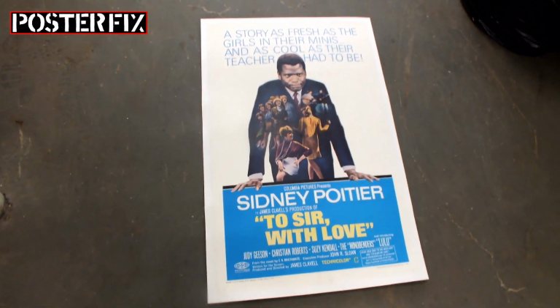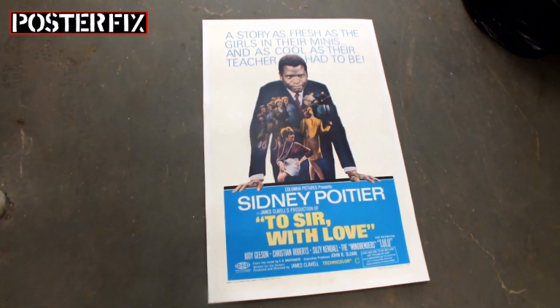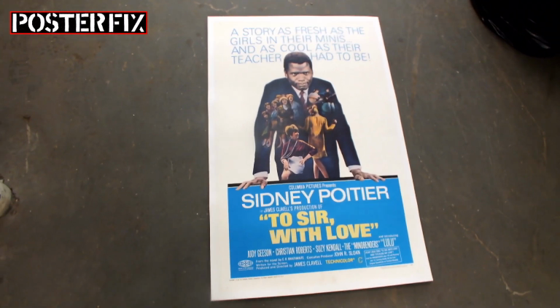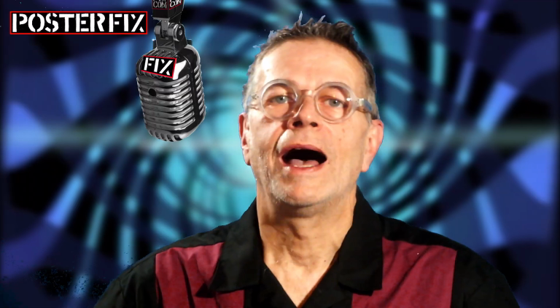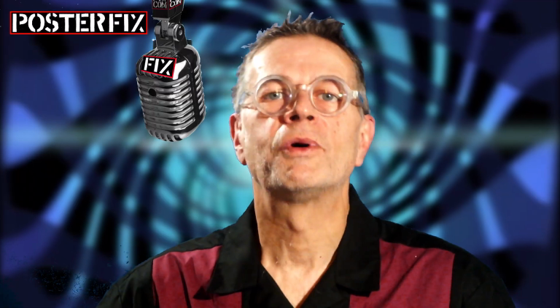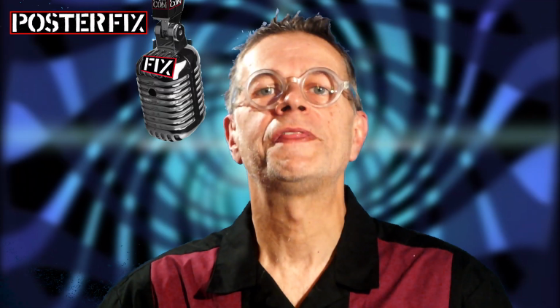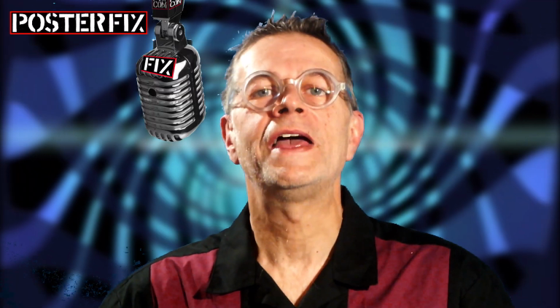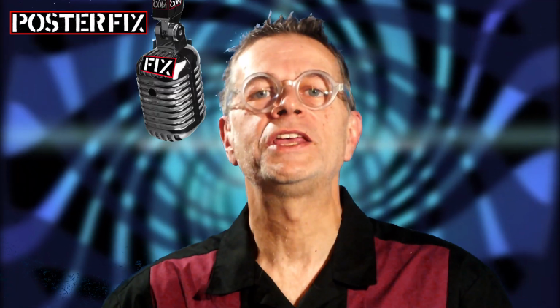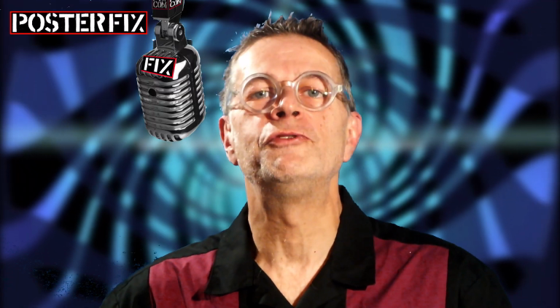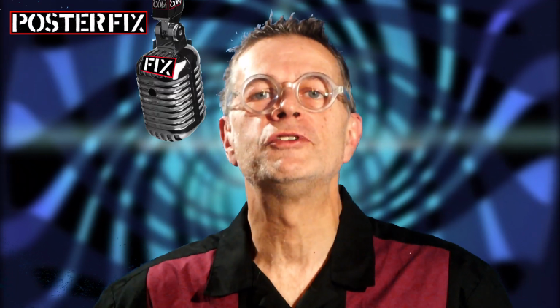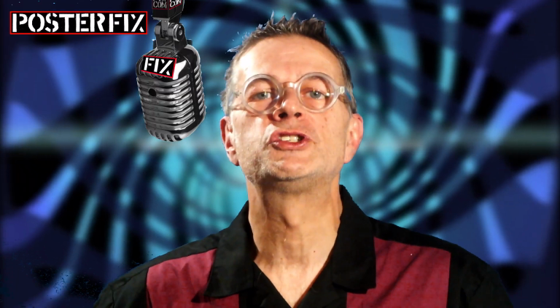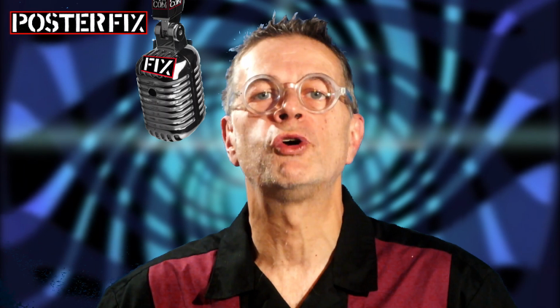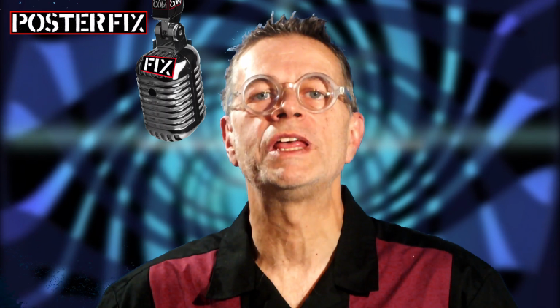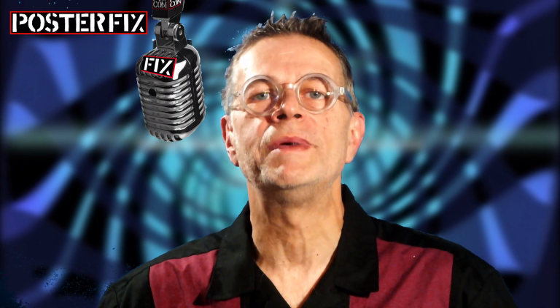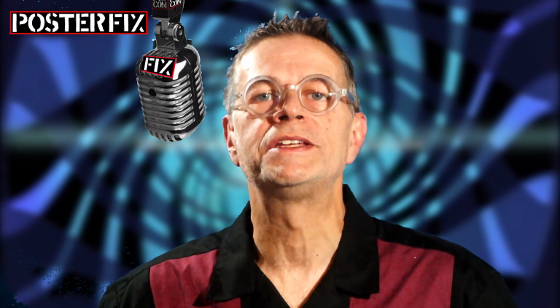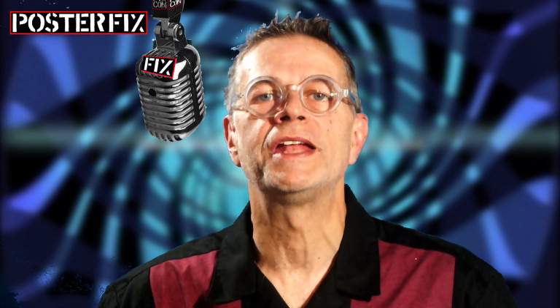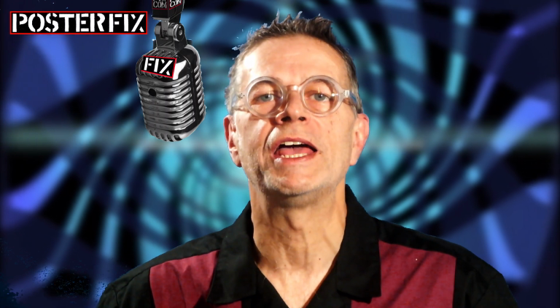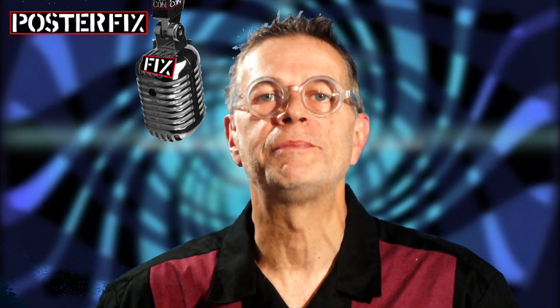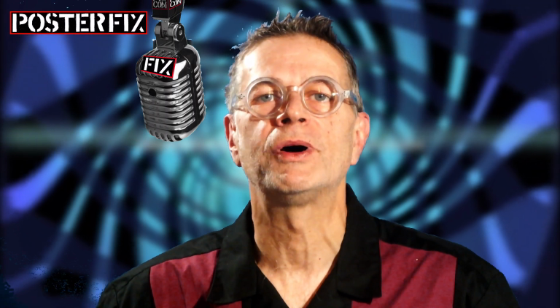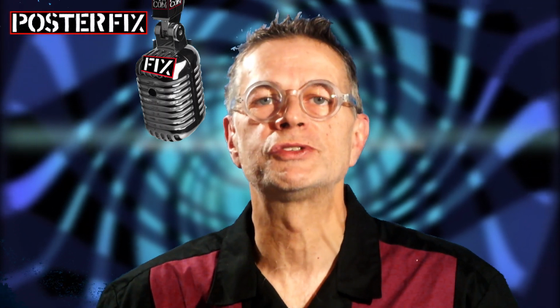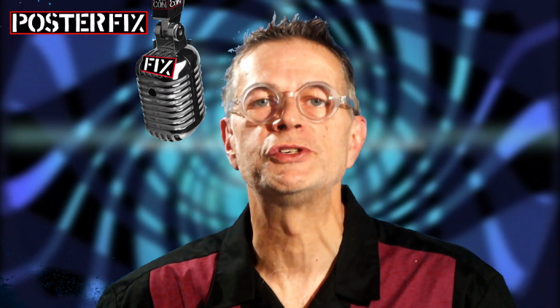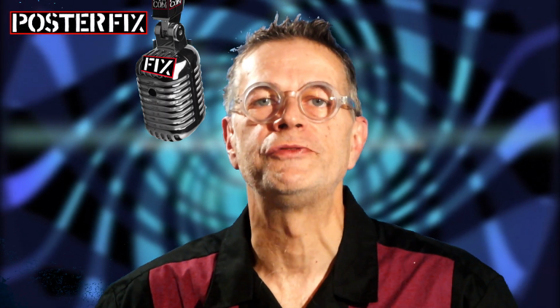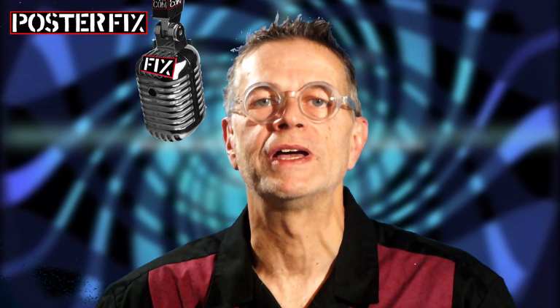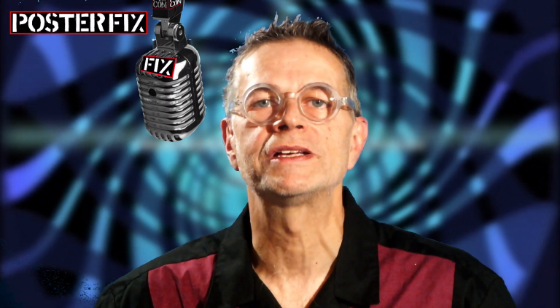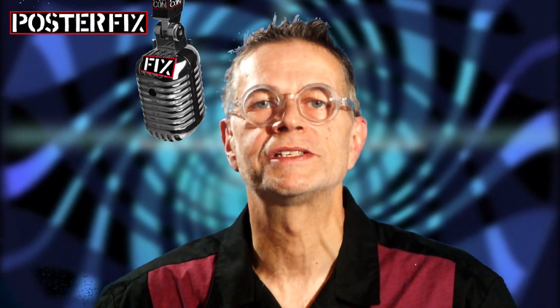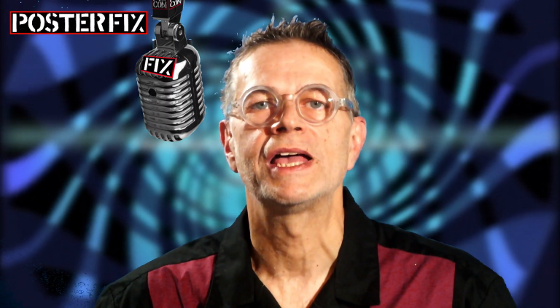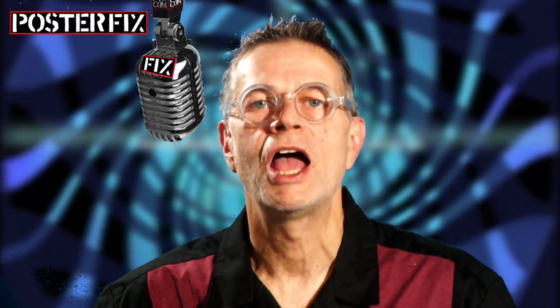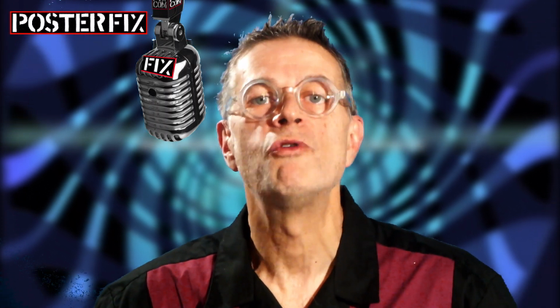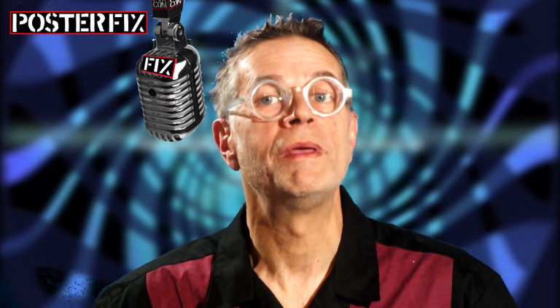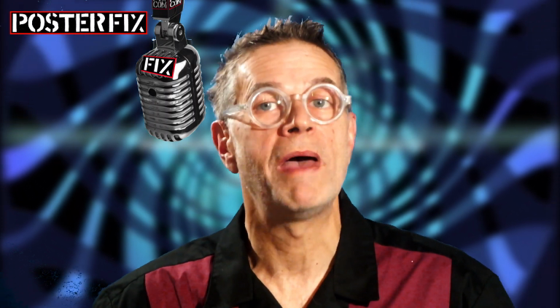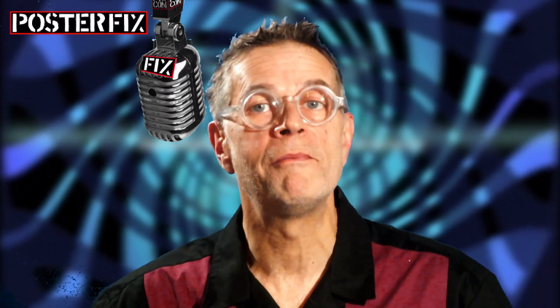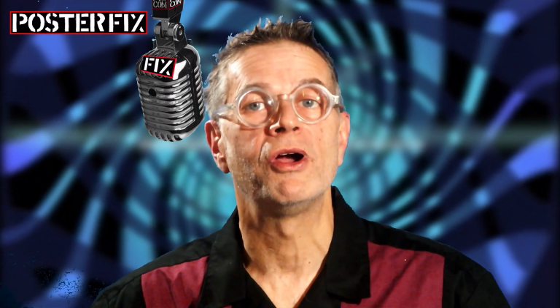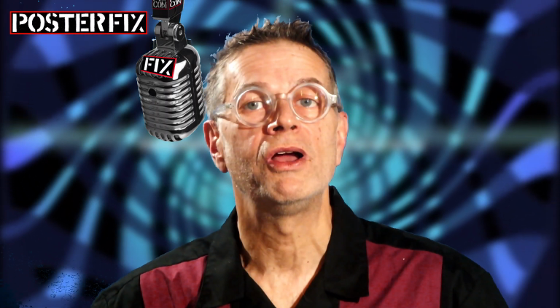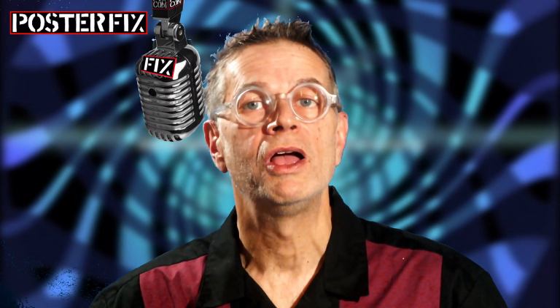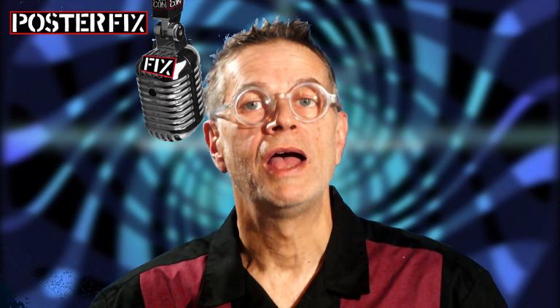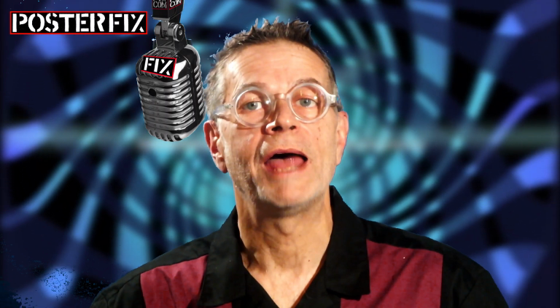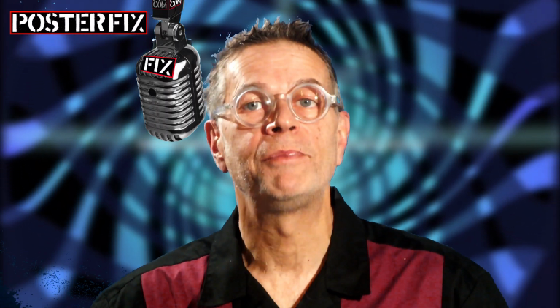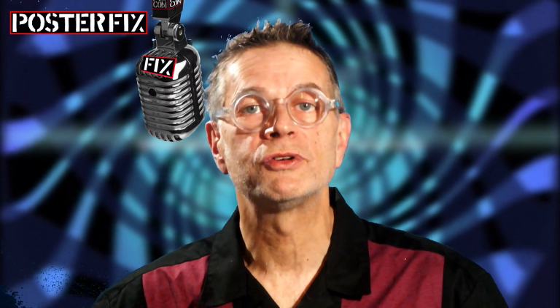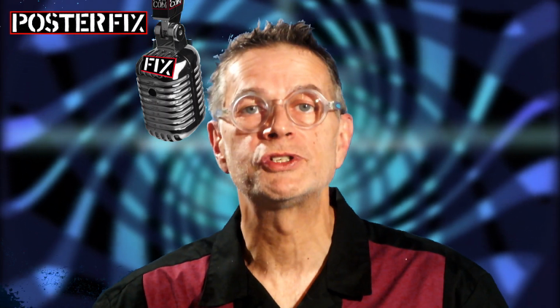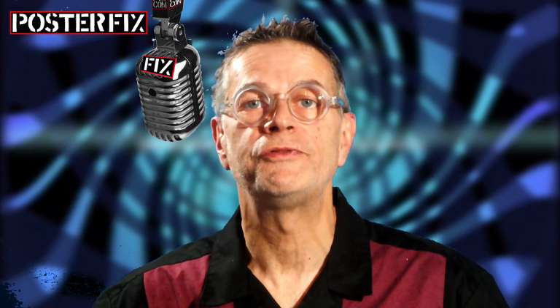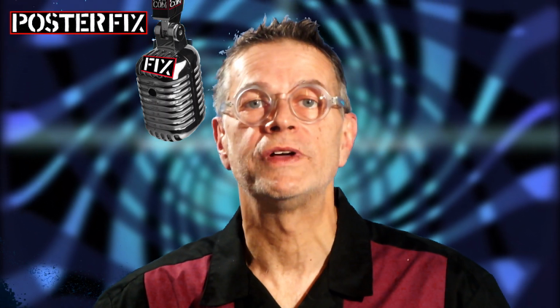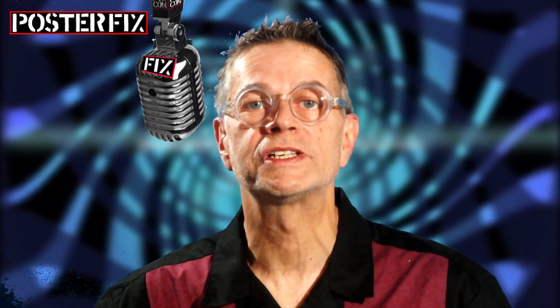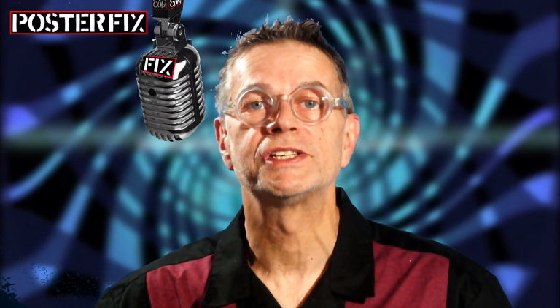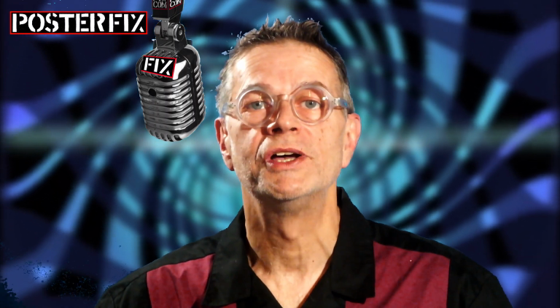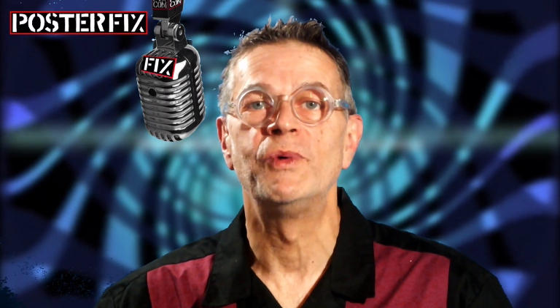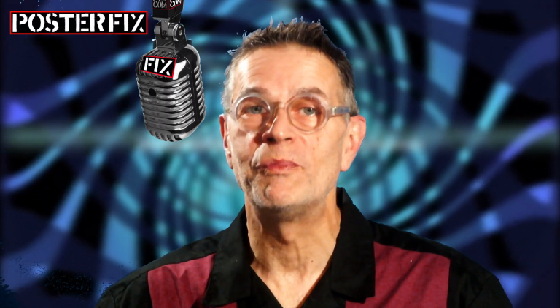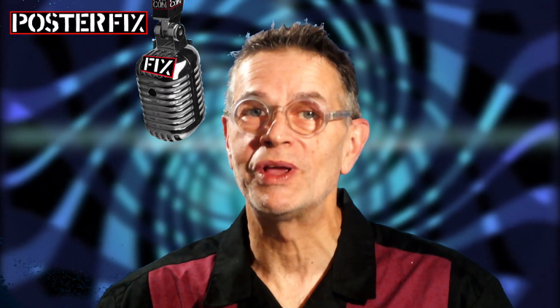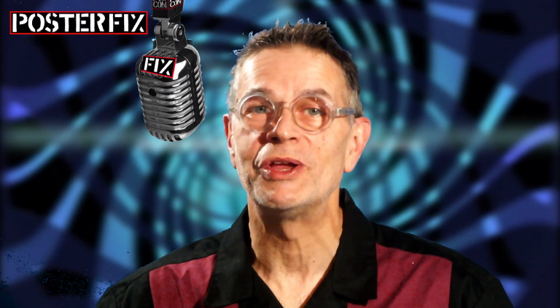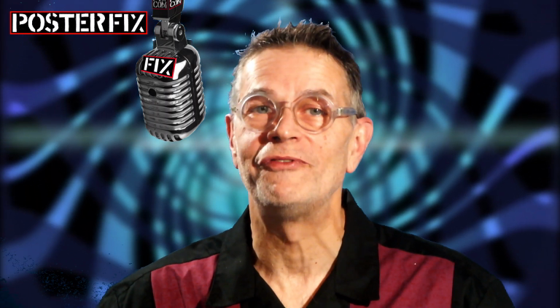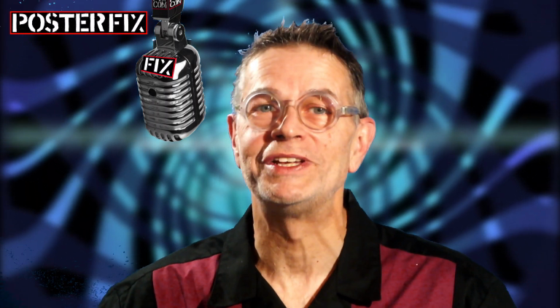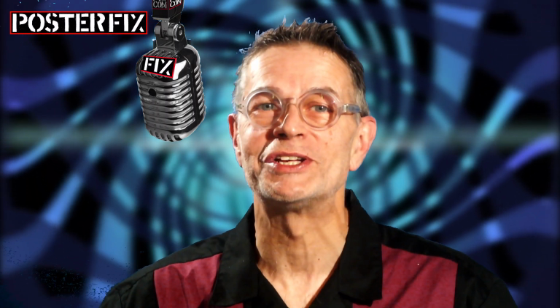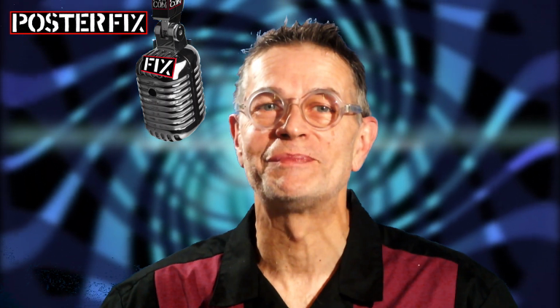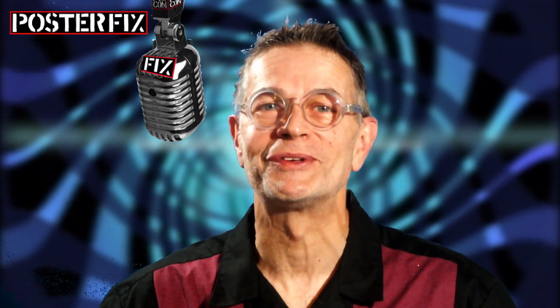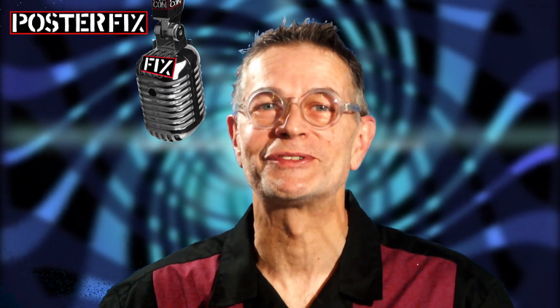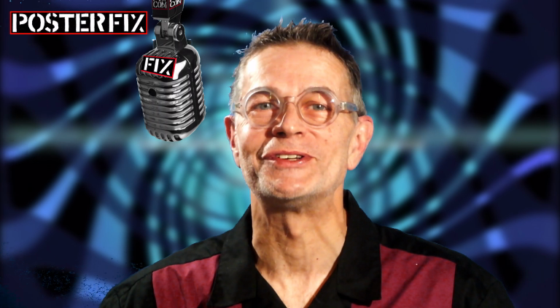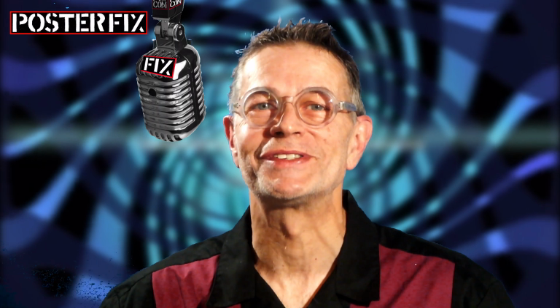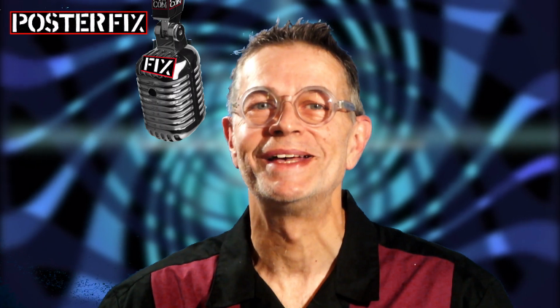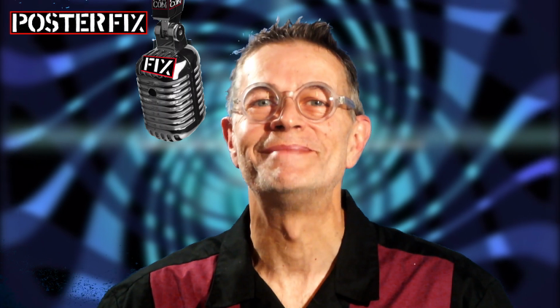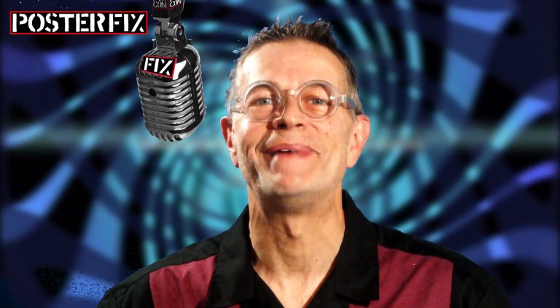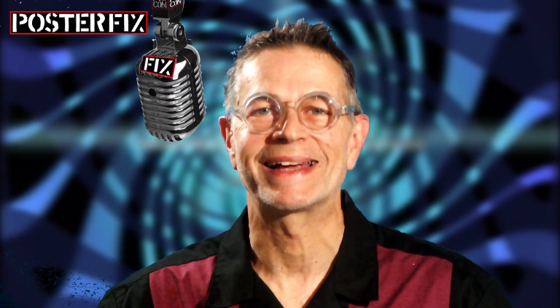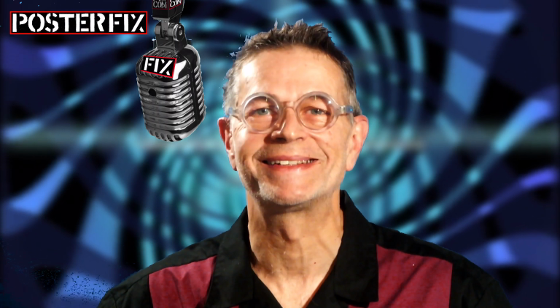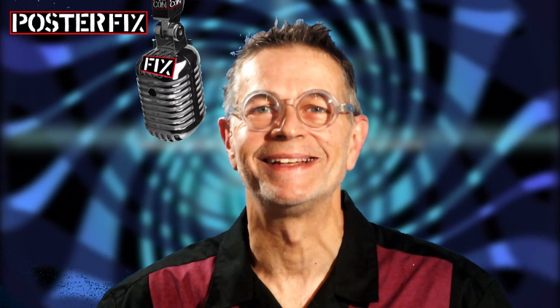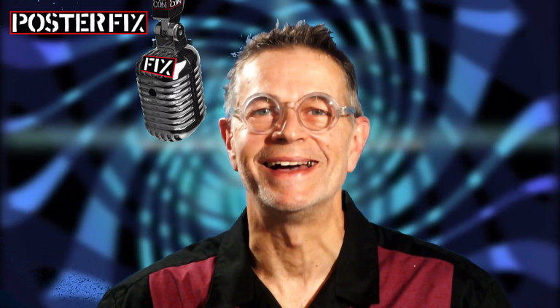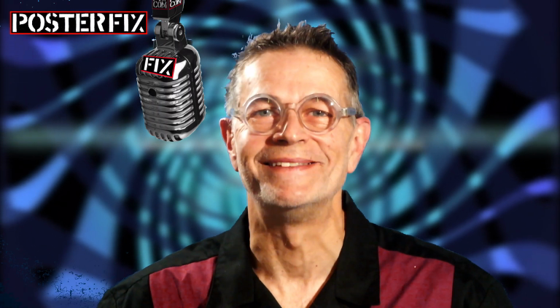I want to thank you for joining me today at Poster Fix. Remember, at Poster Fix, we bring your vintage posters back to life.